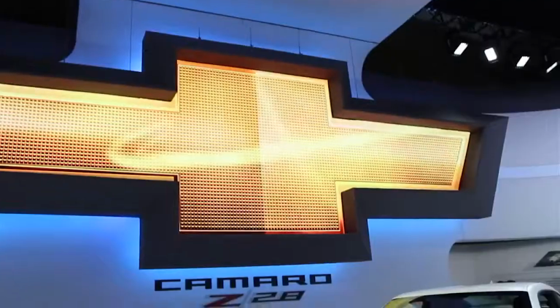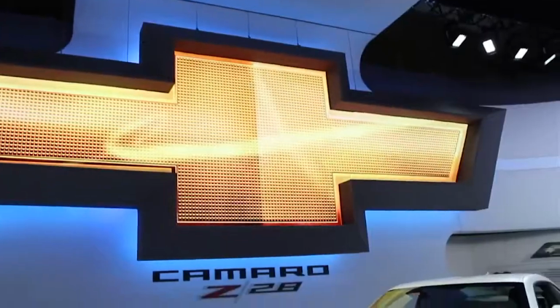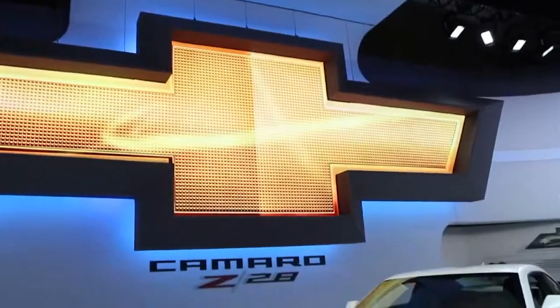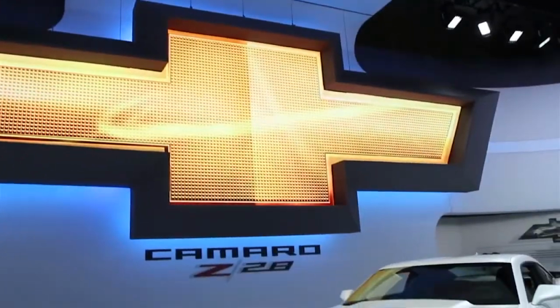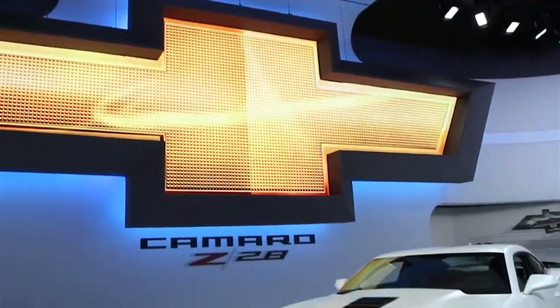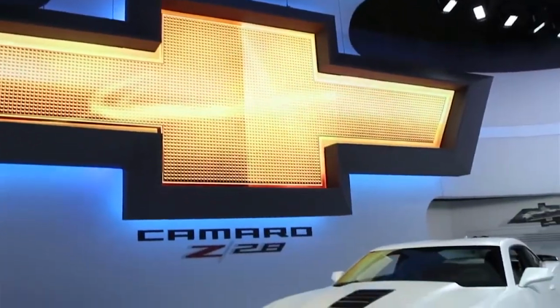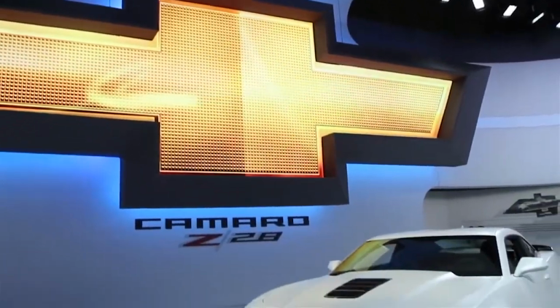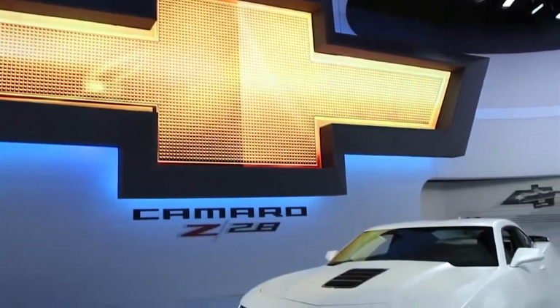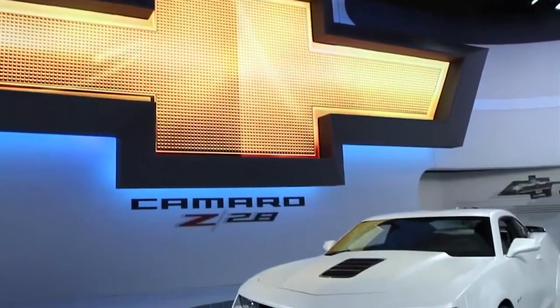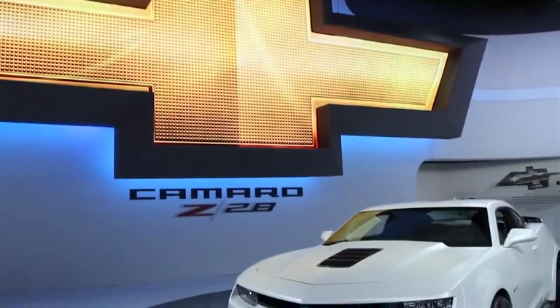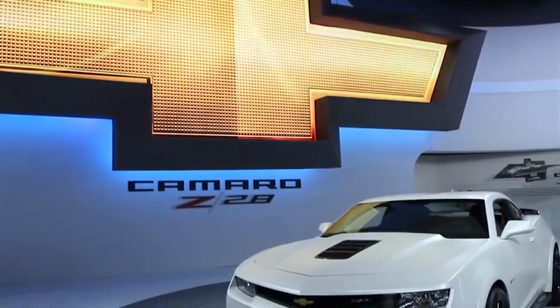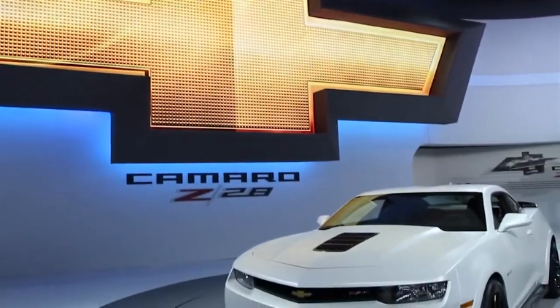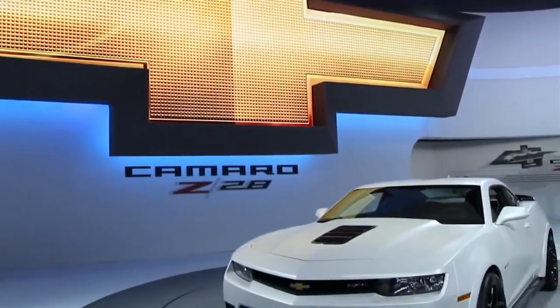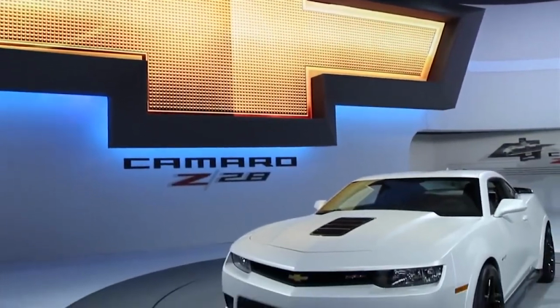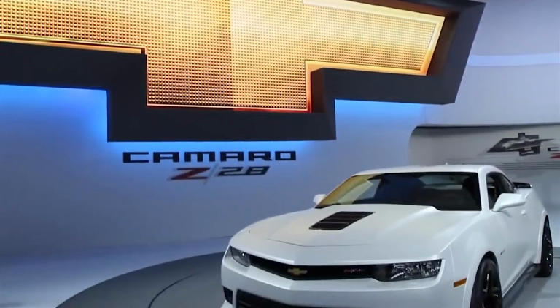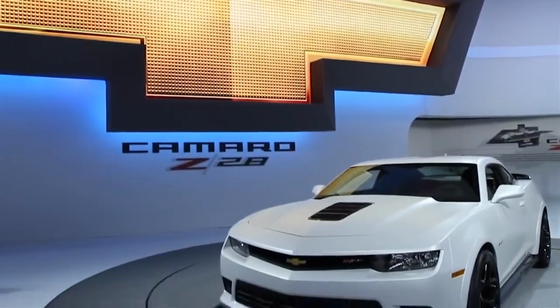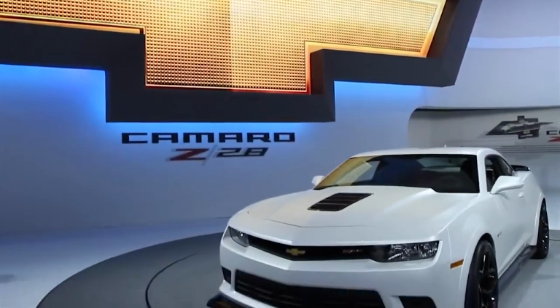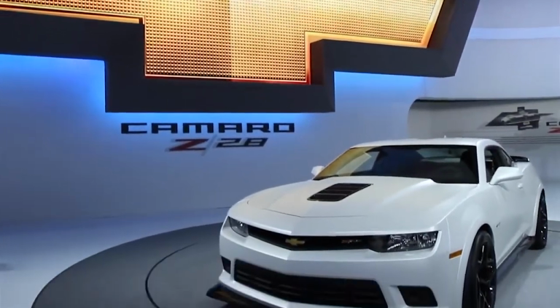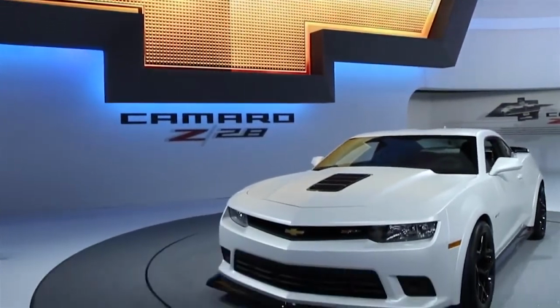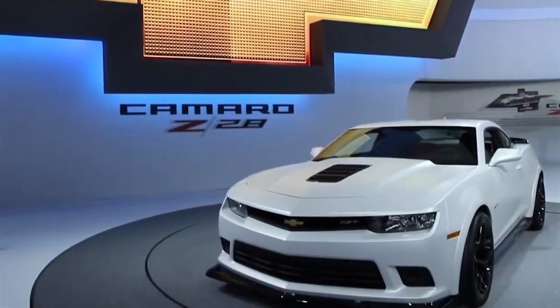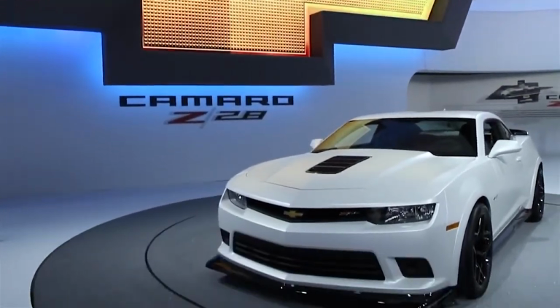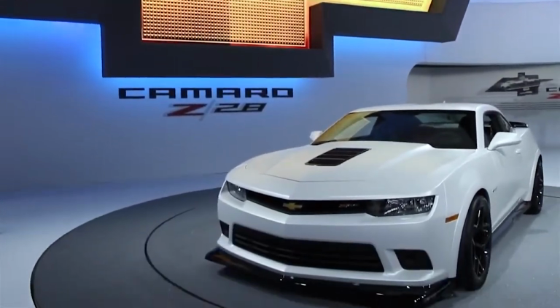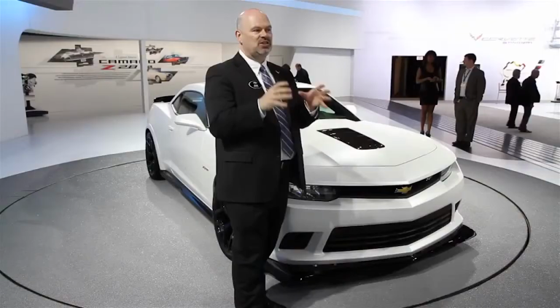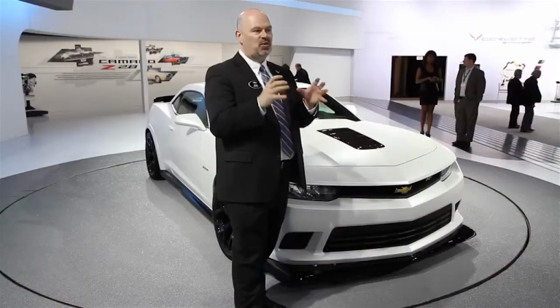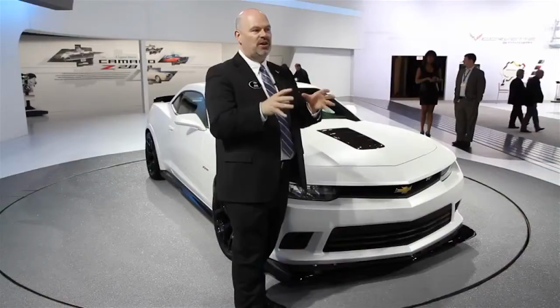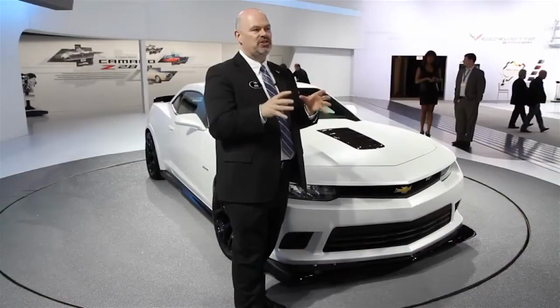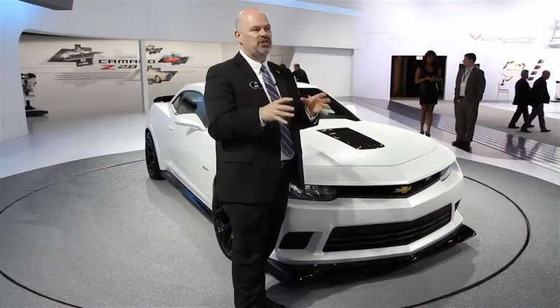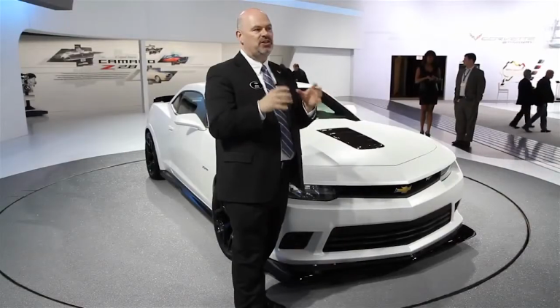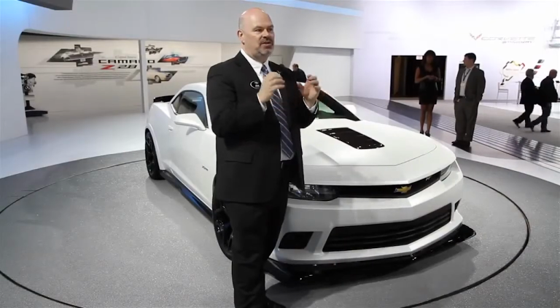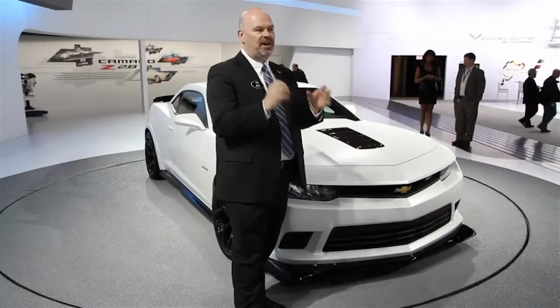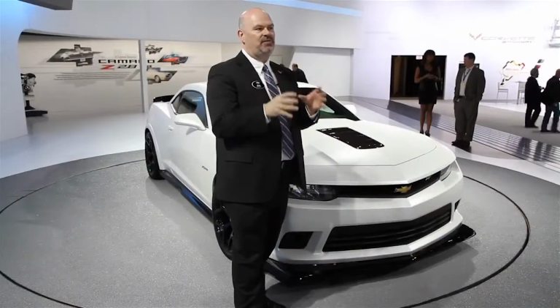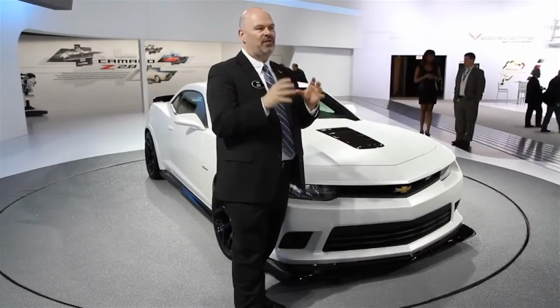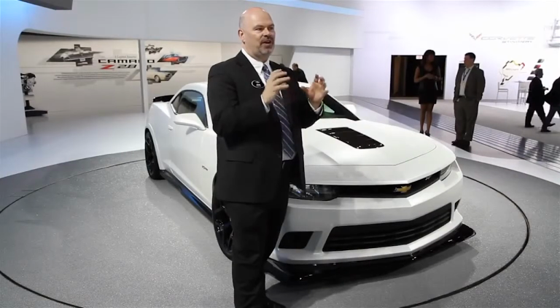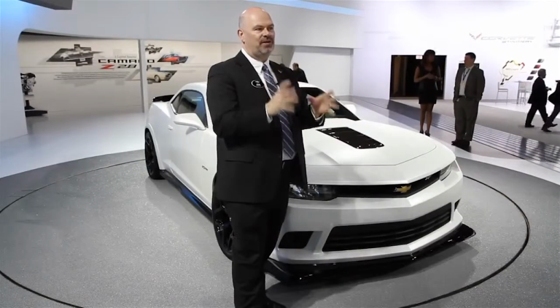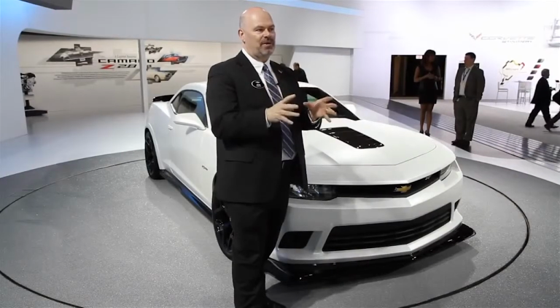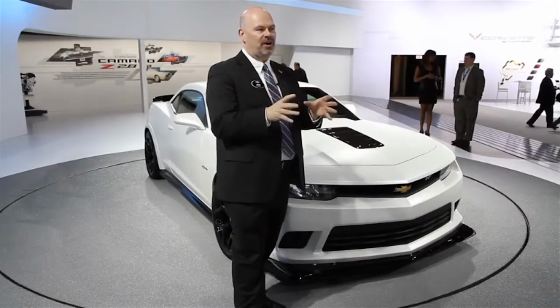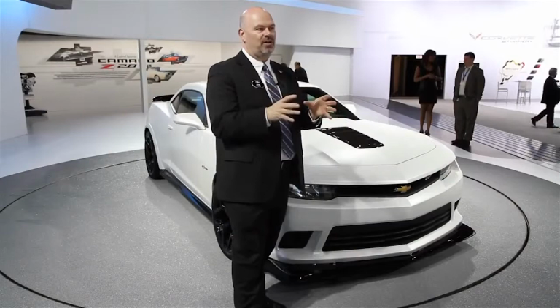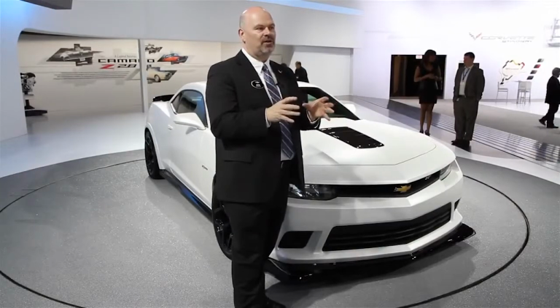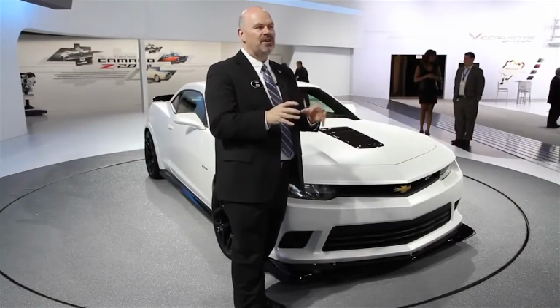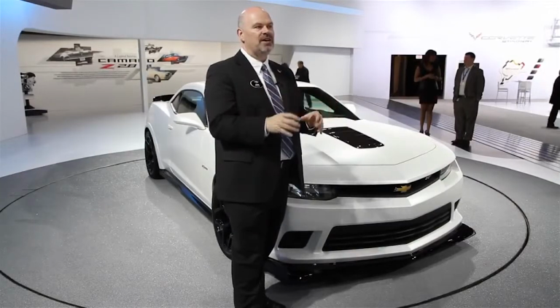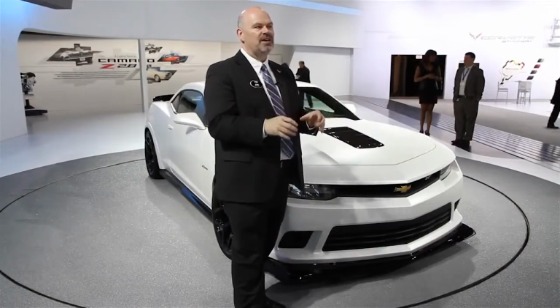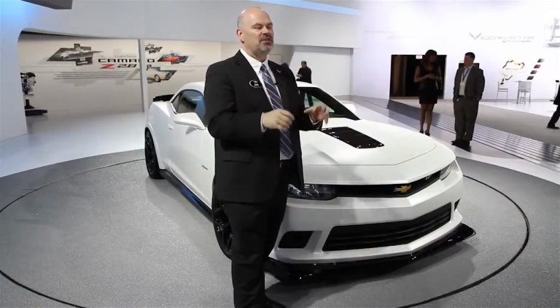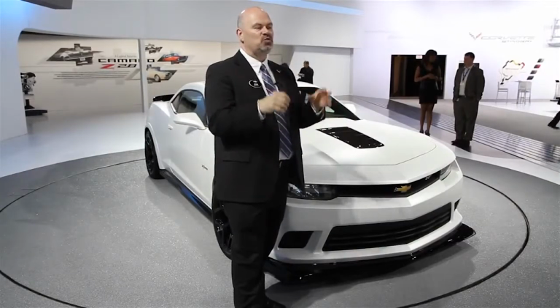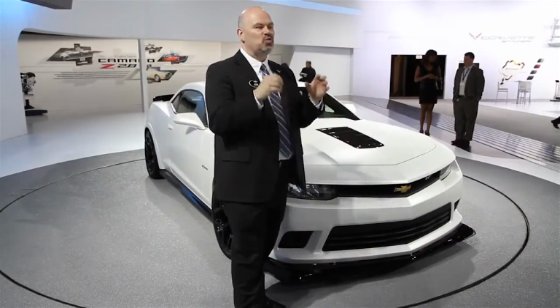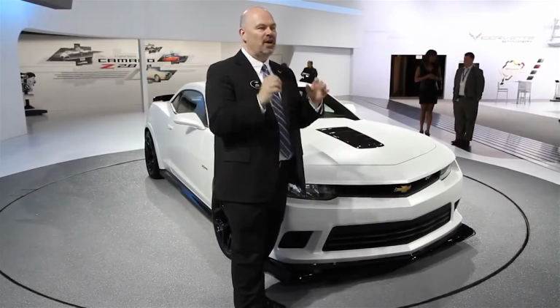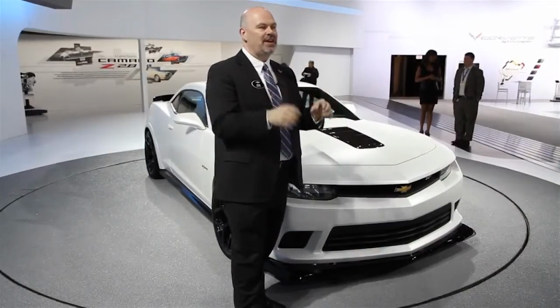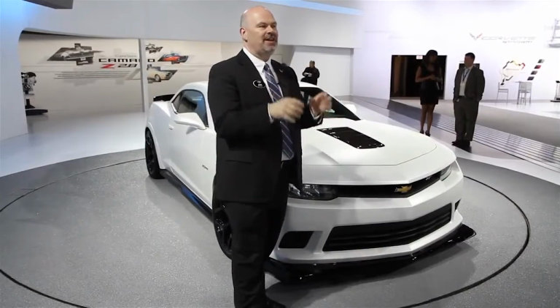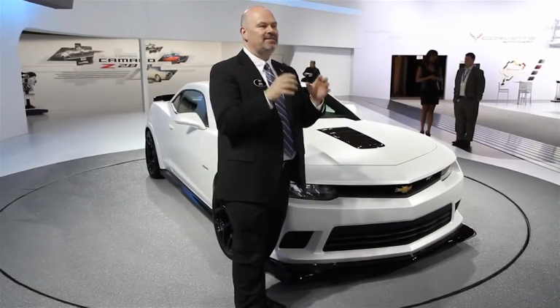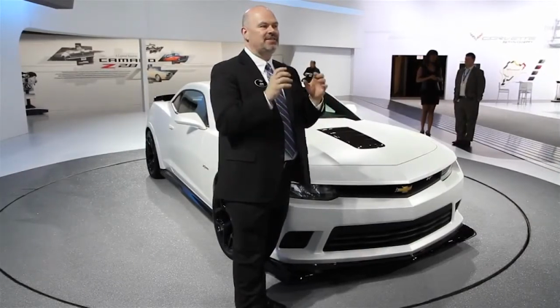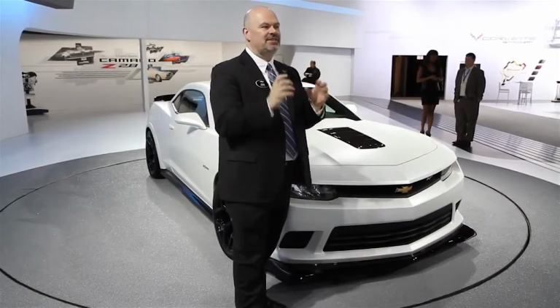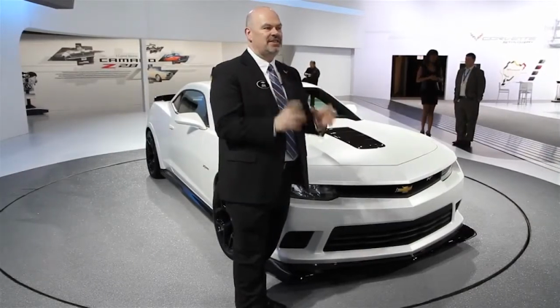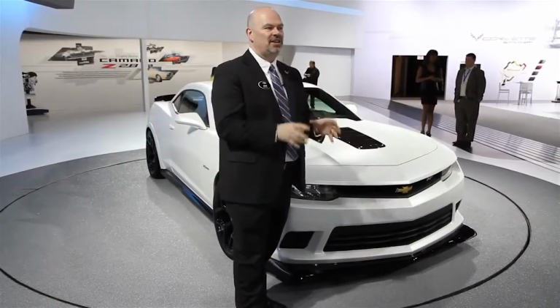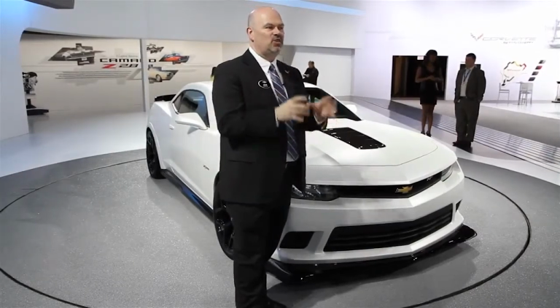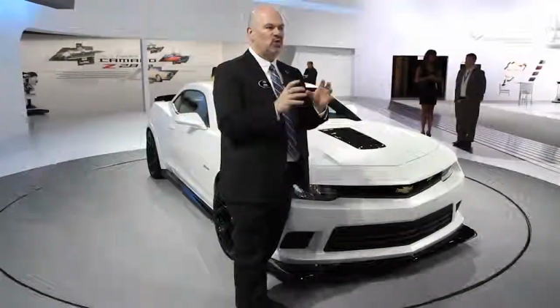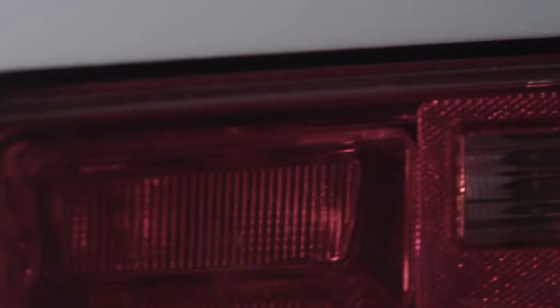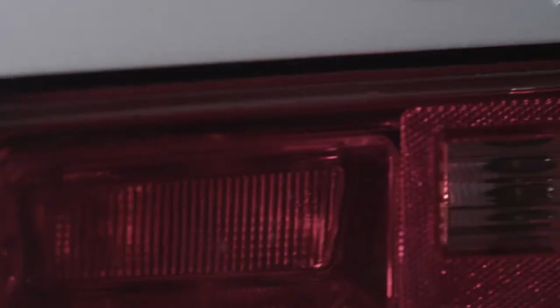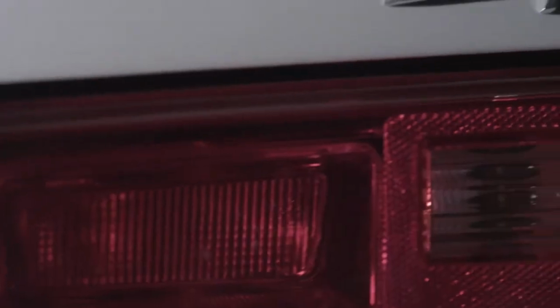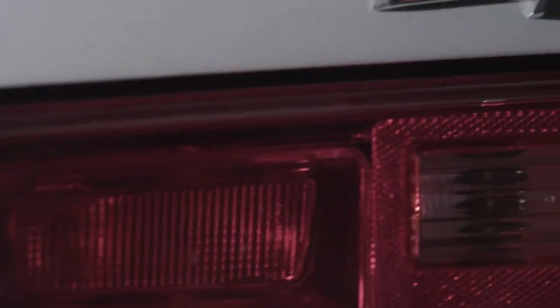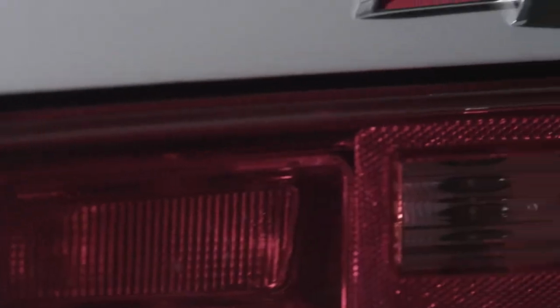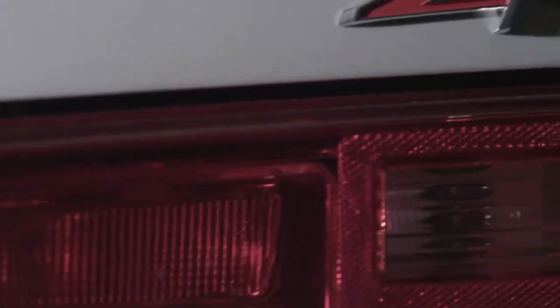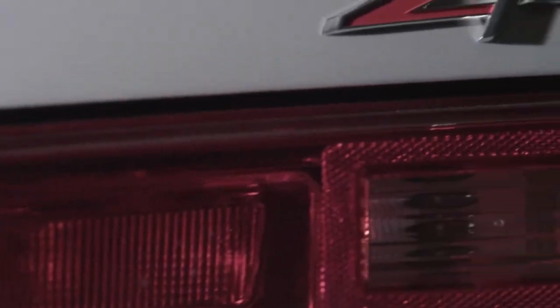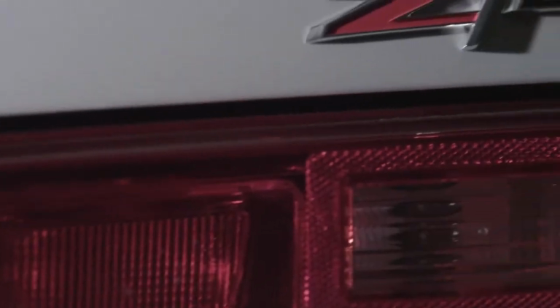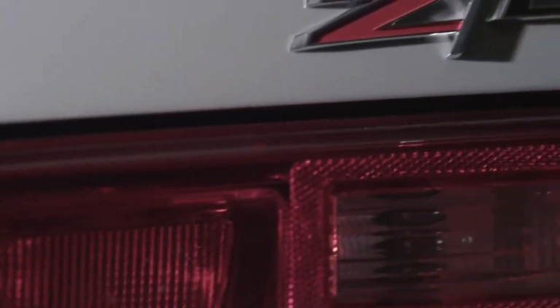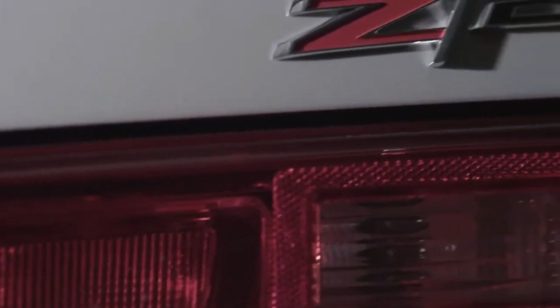Over the last four years, the most asked question you get for Camaro is, when is the Z28 coming back?